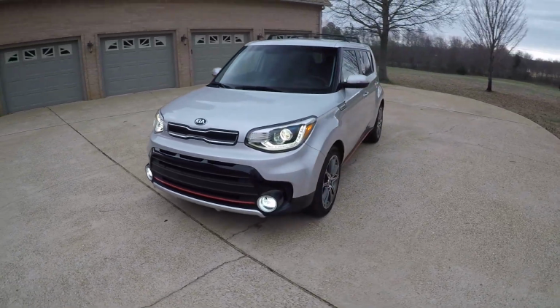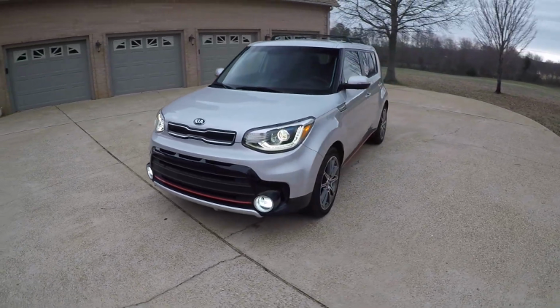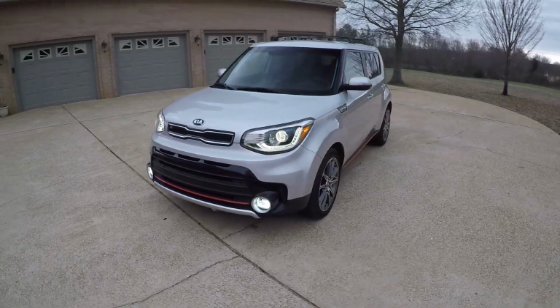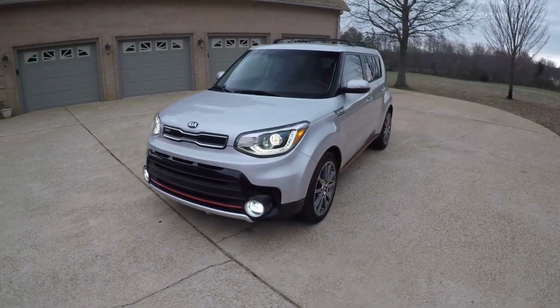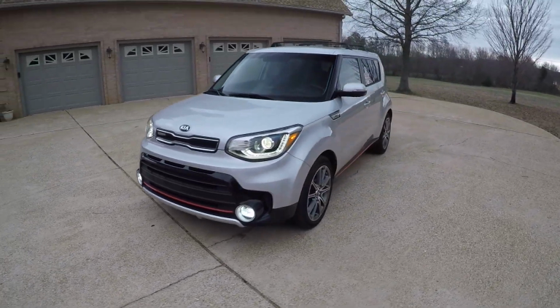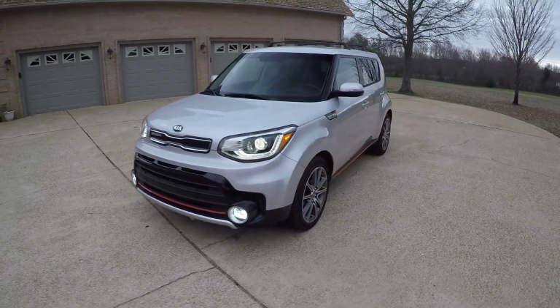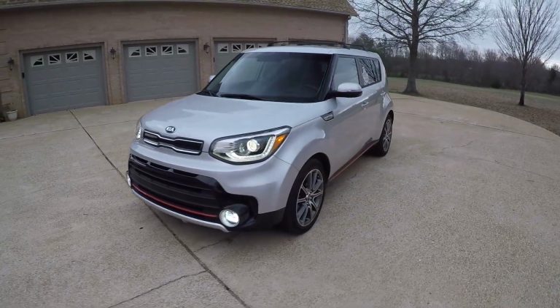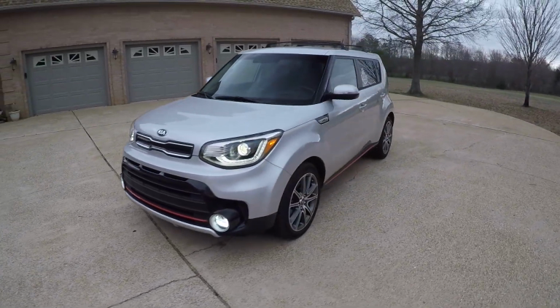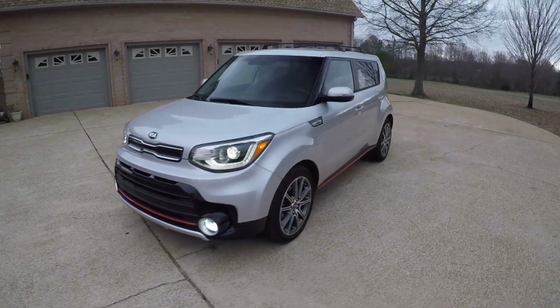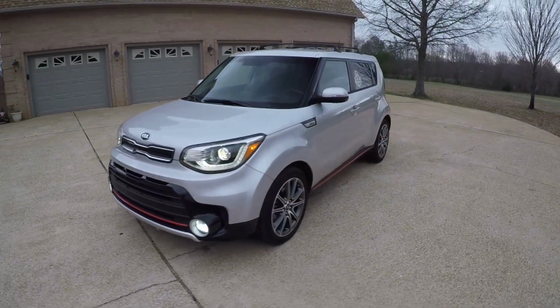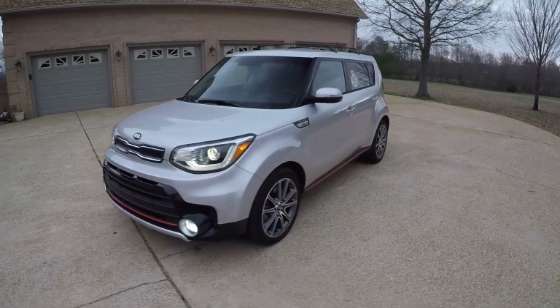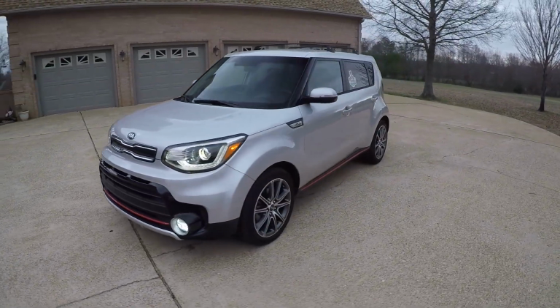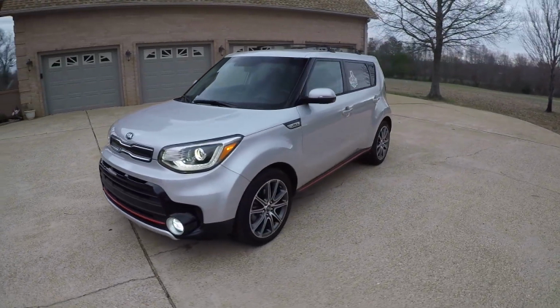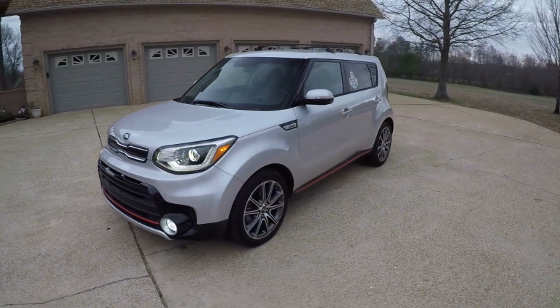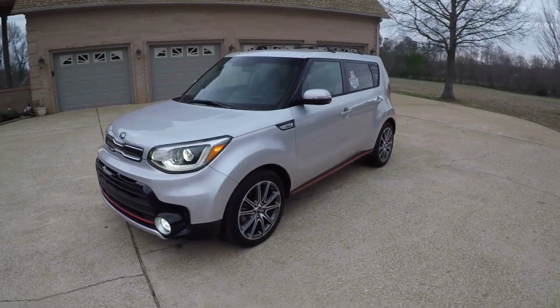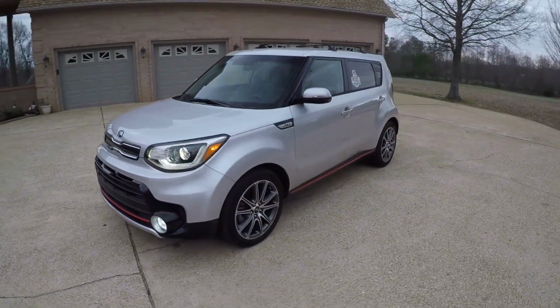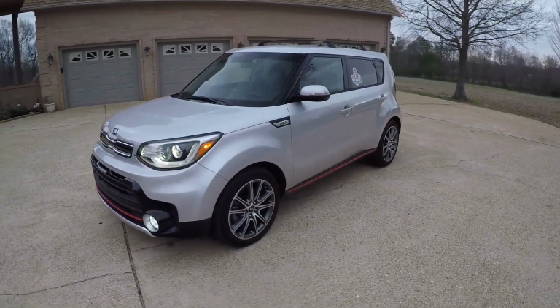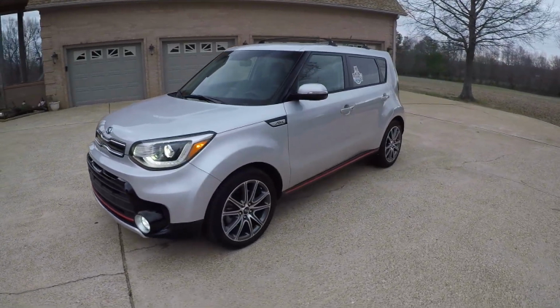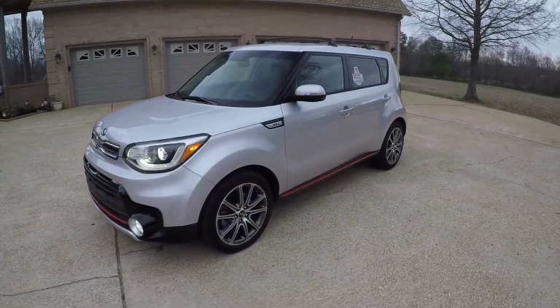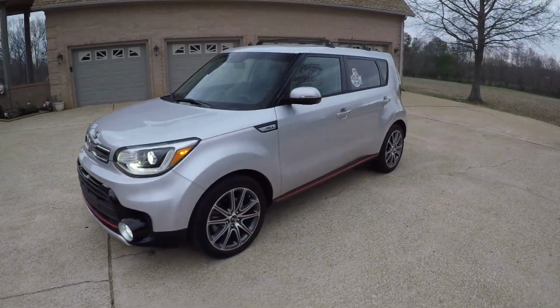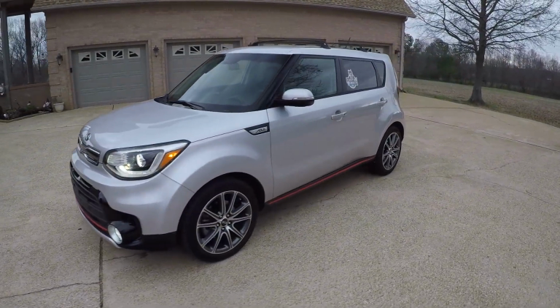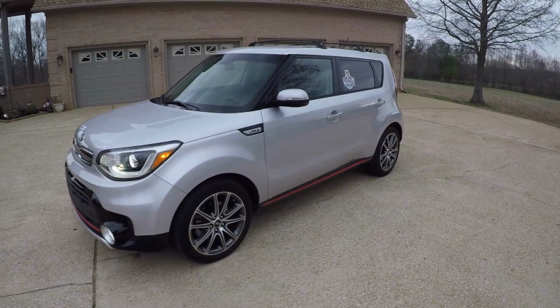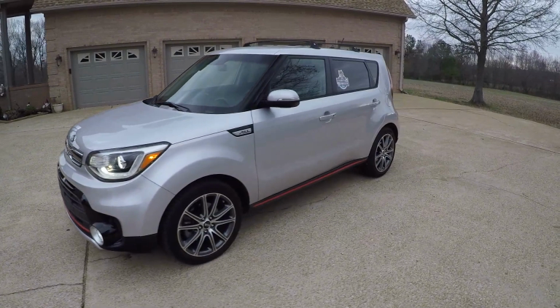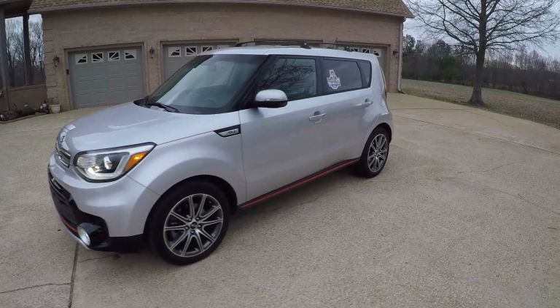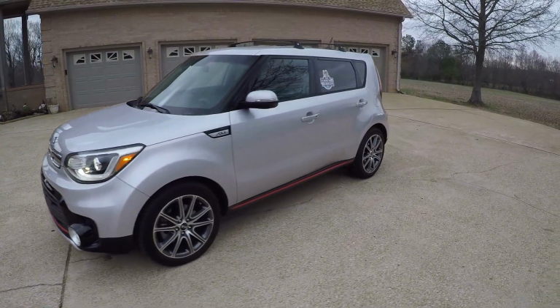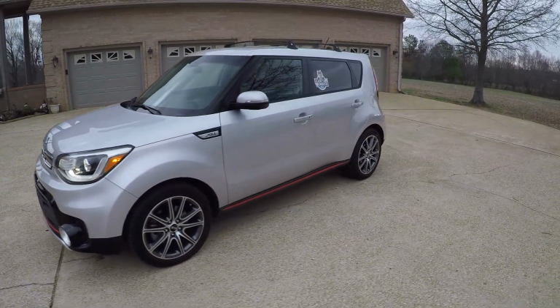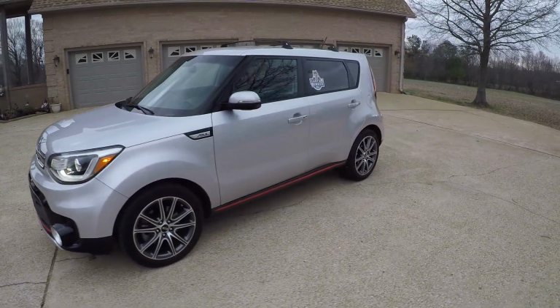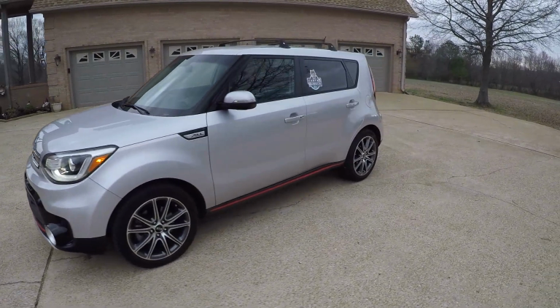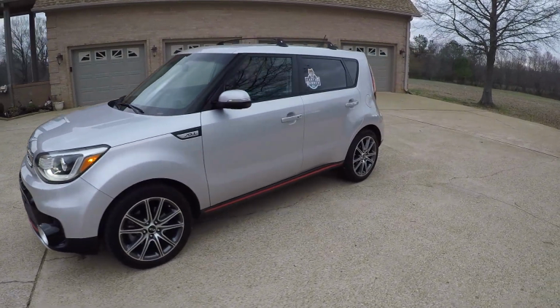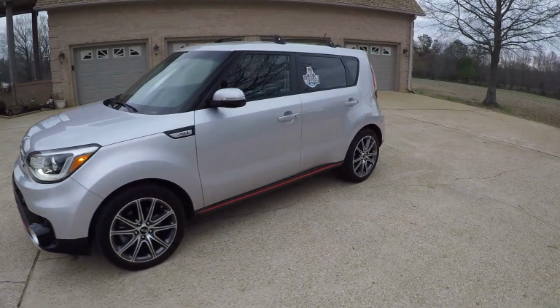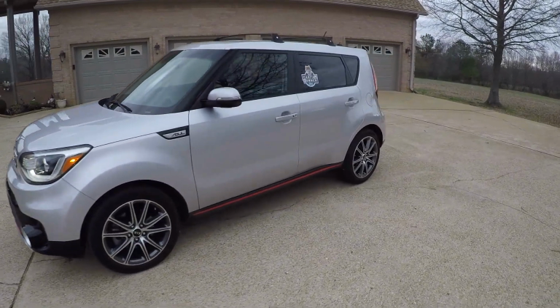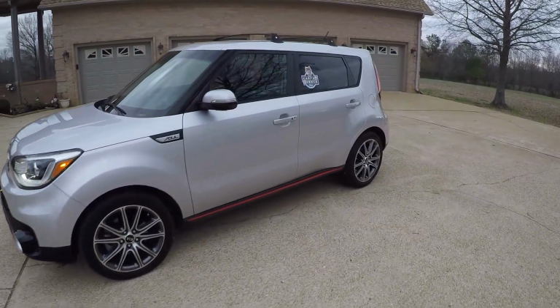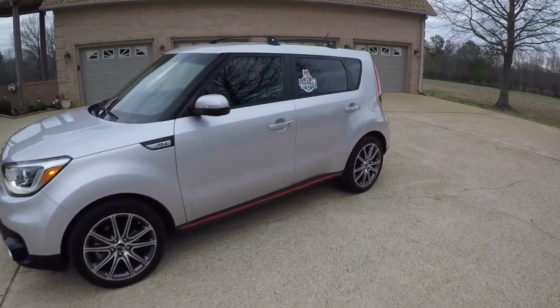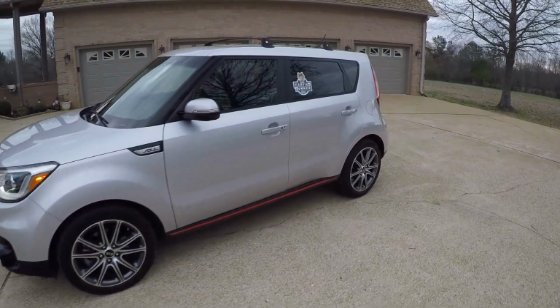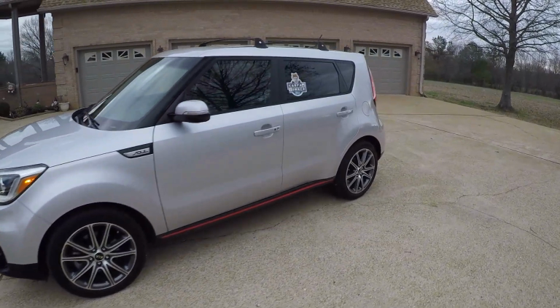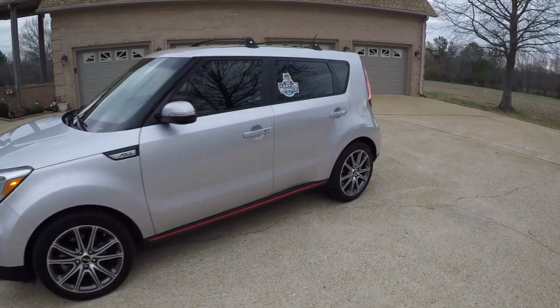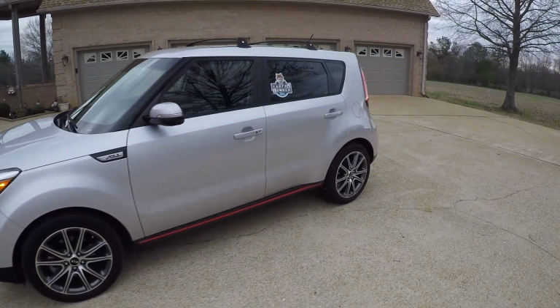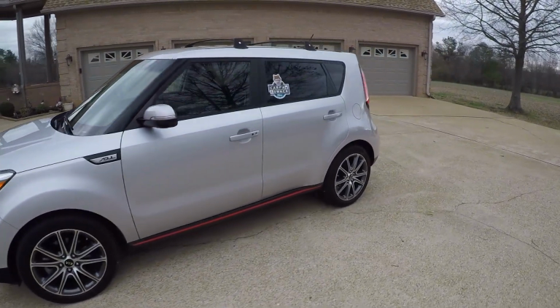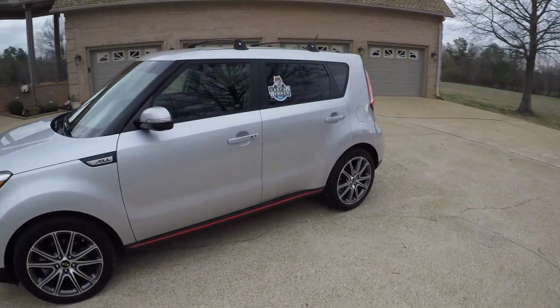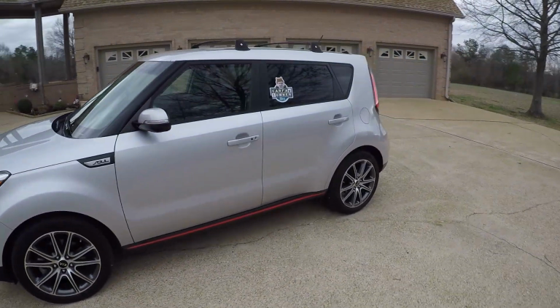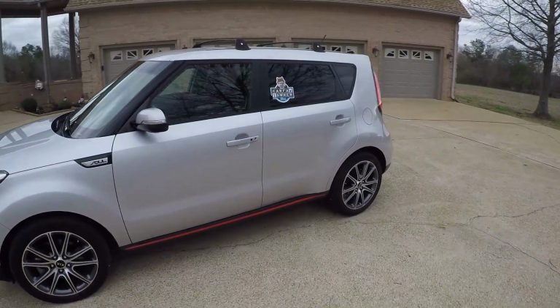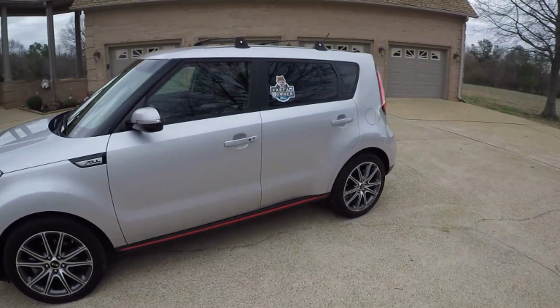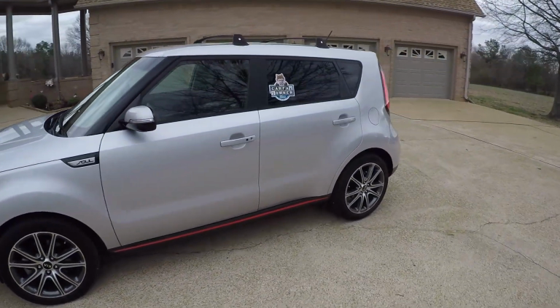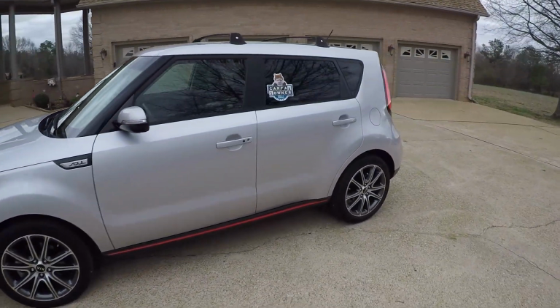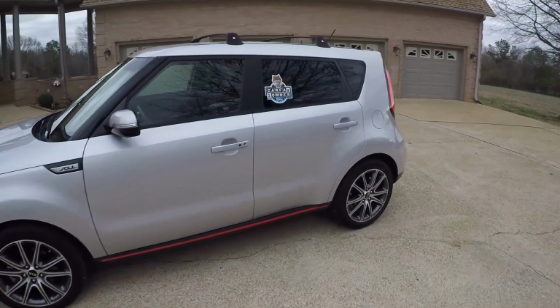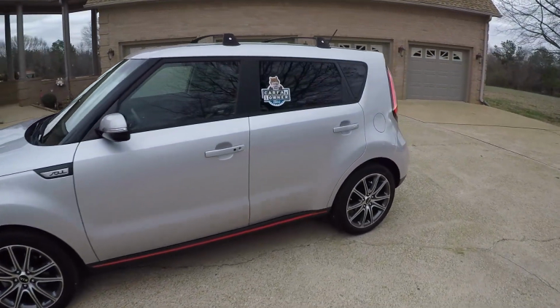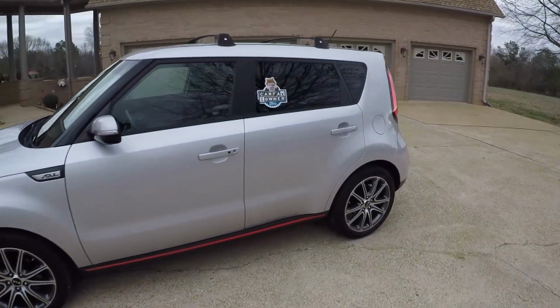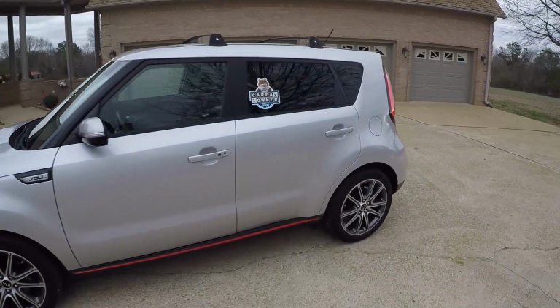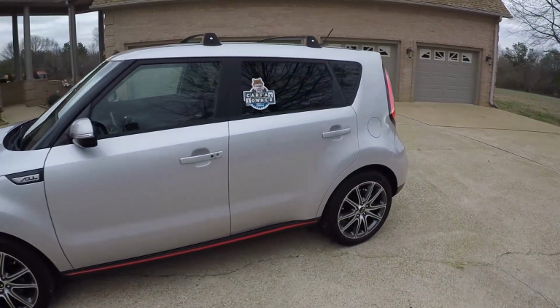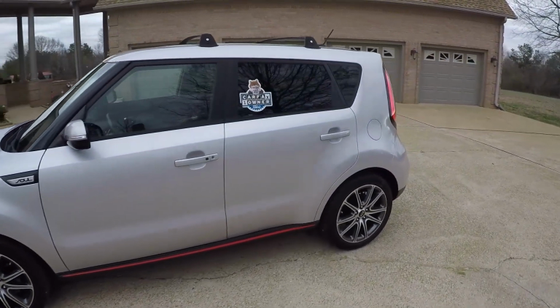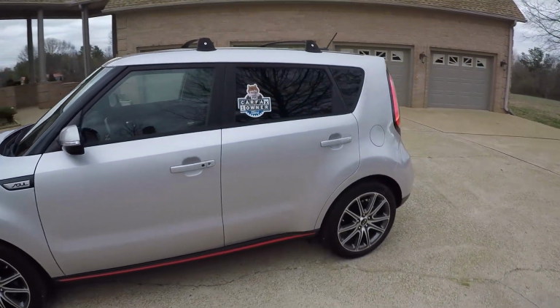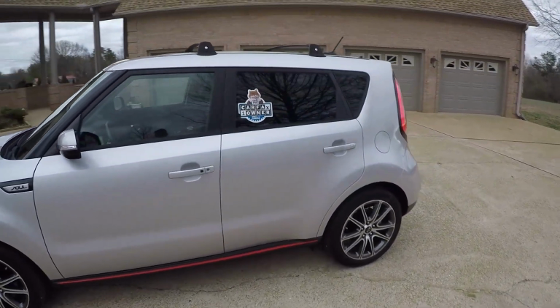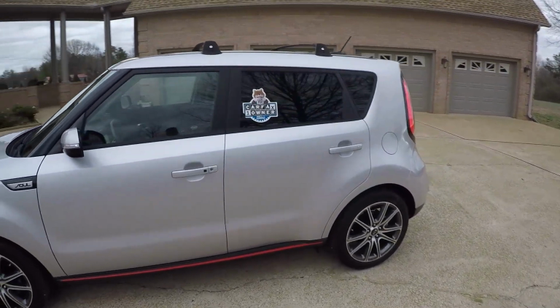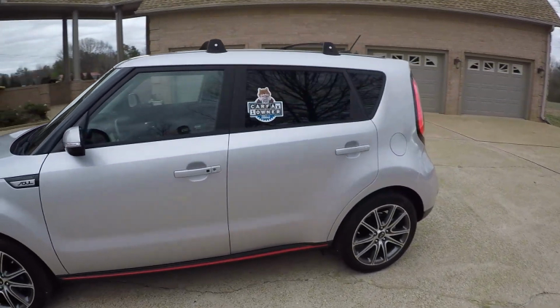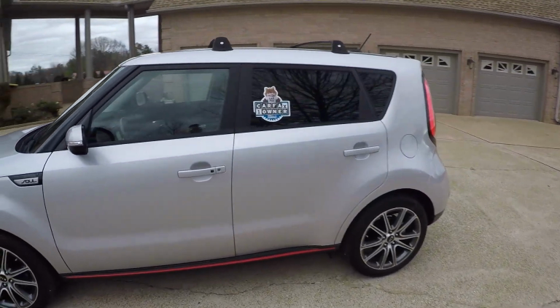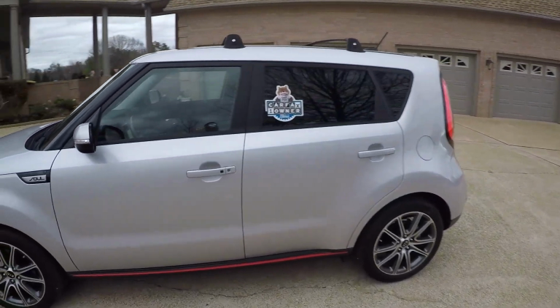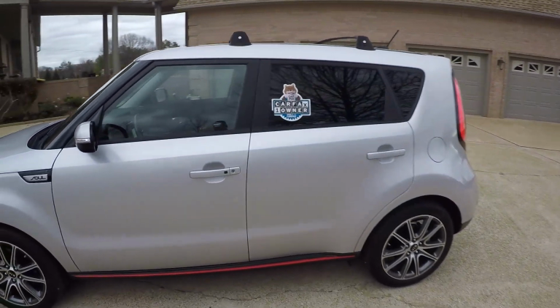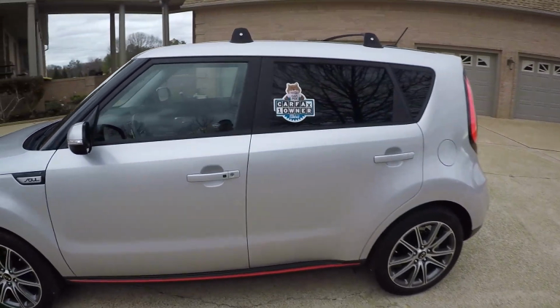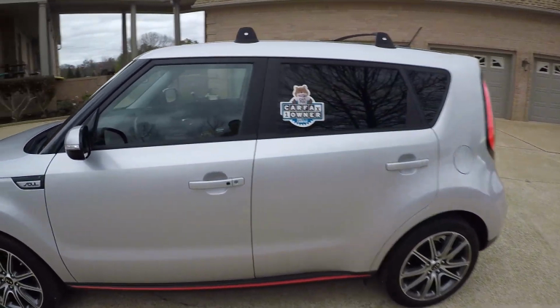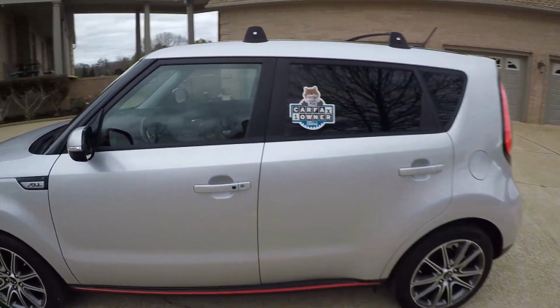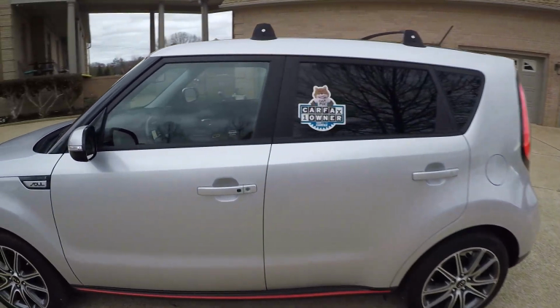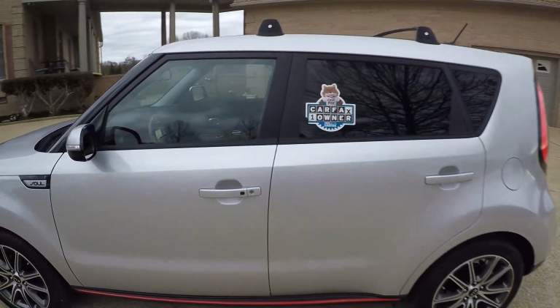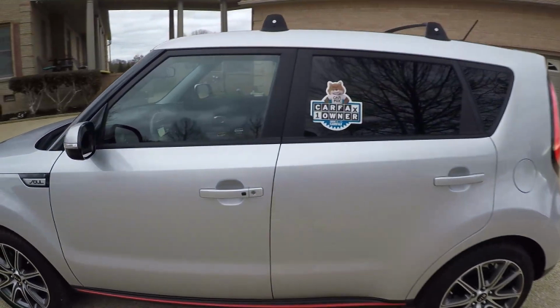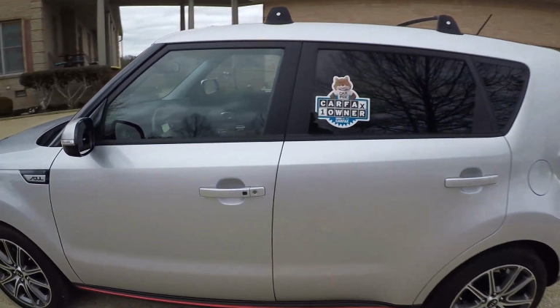It's got remote start. It's a 100% clean Carfax, non-smoker, southern vehicle — no rust.